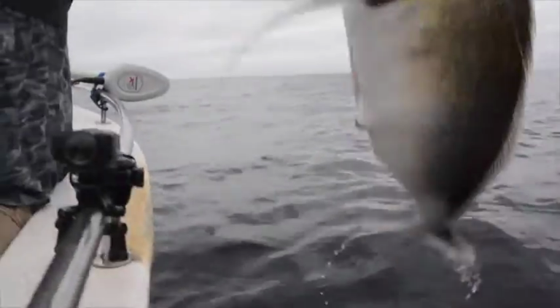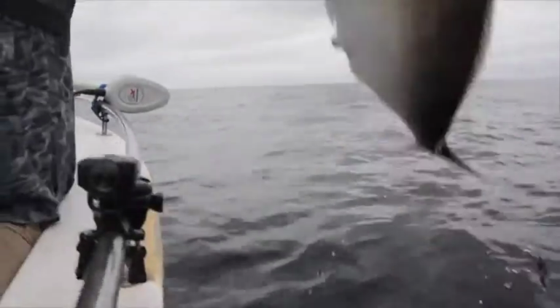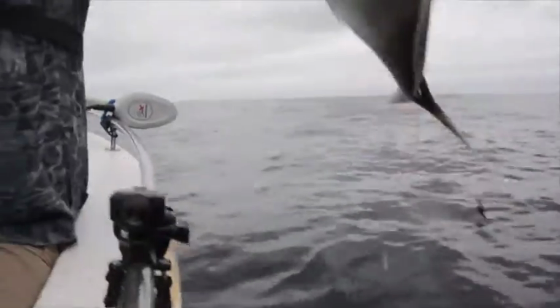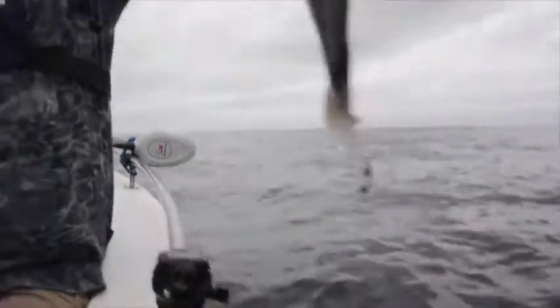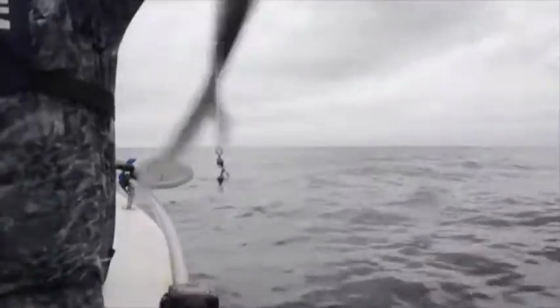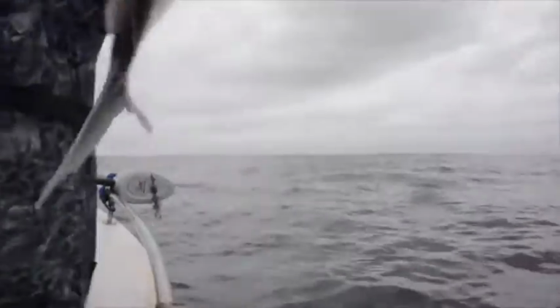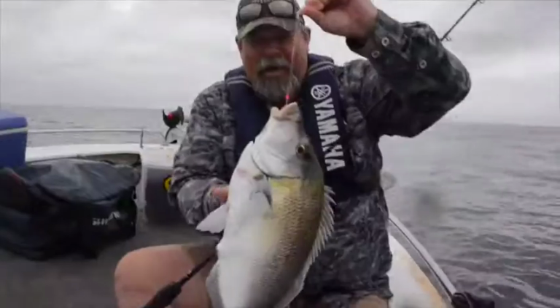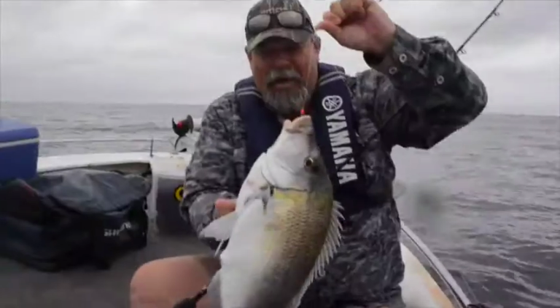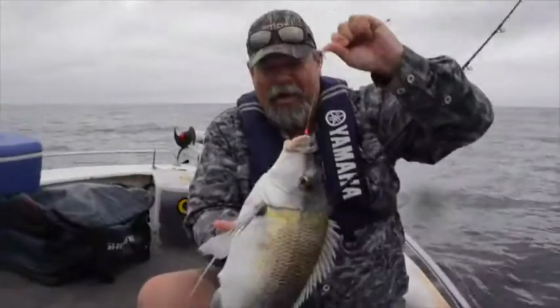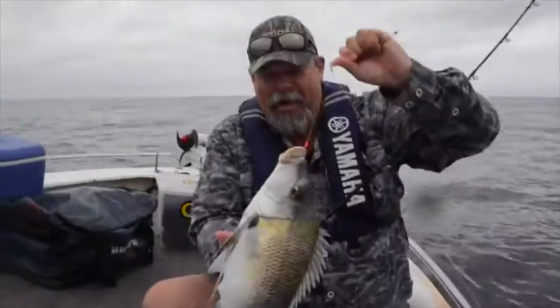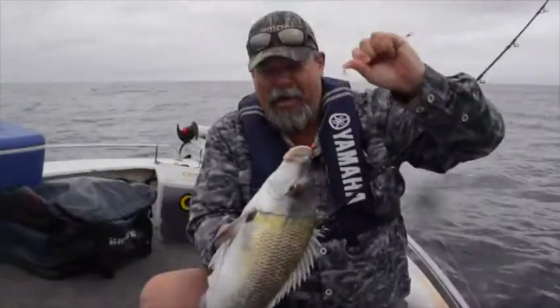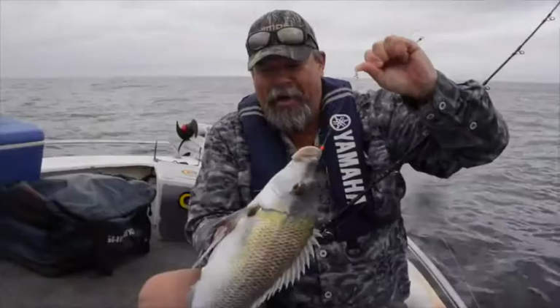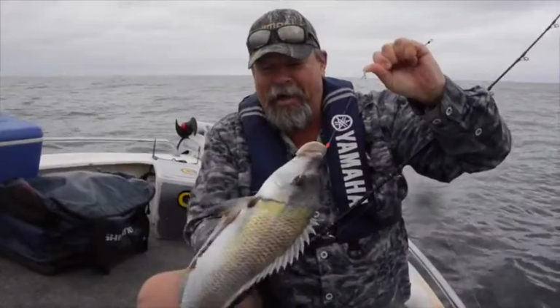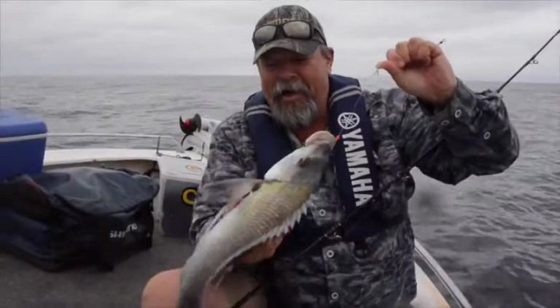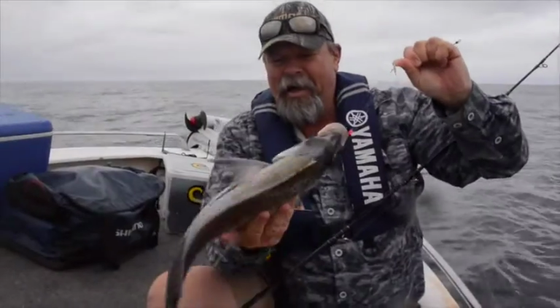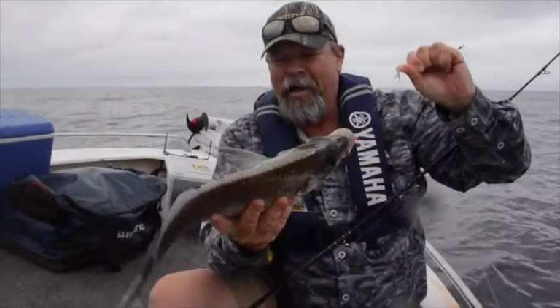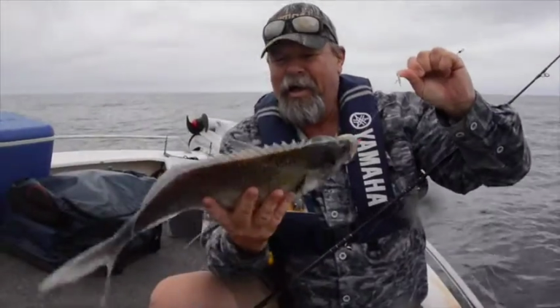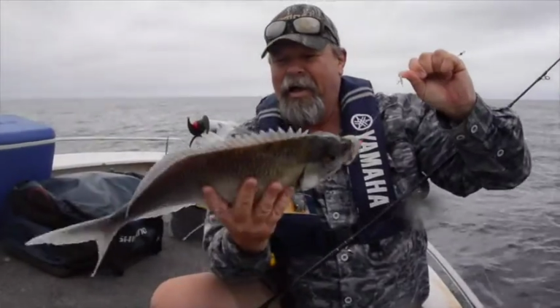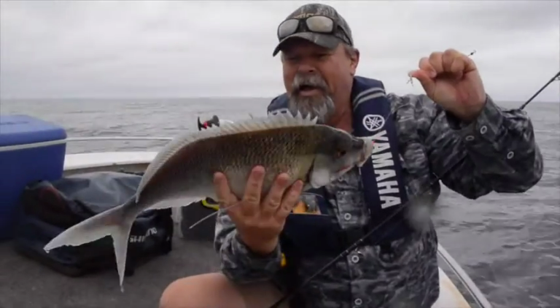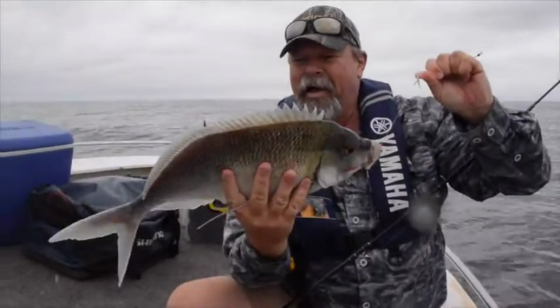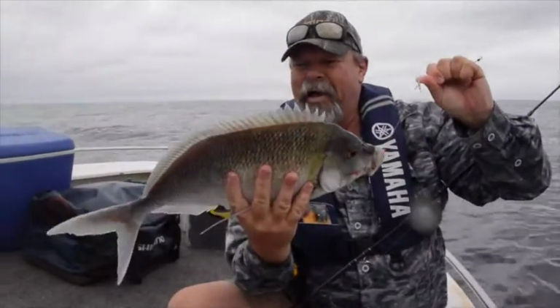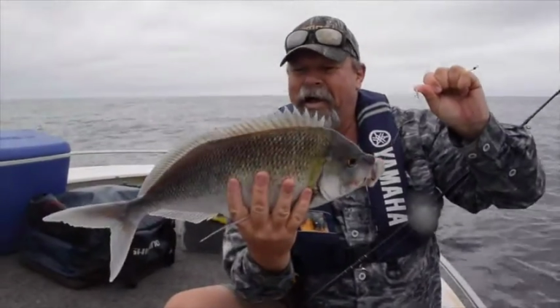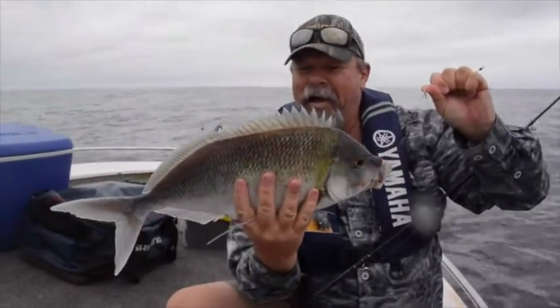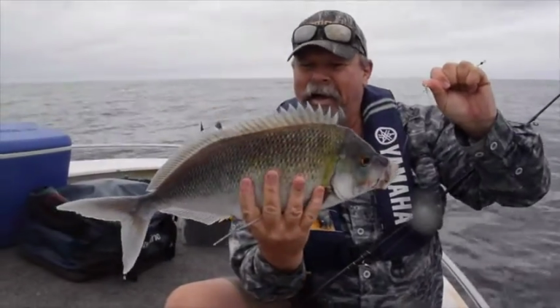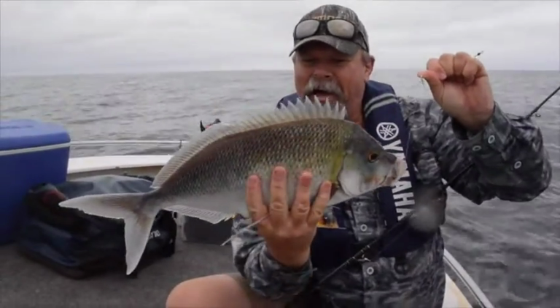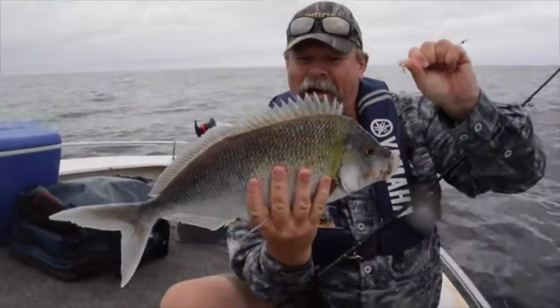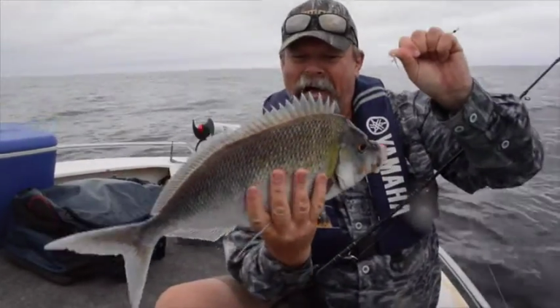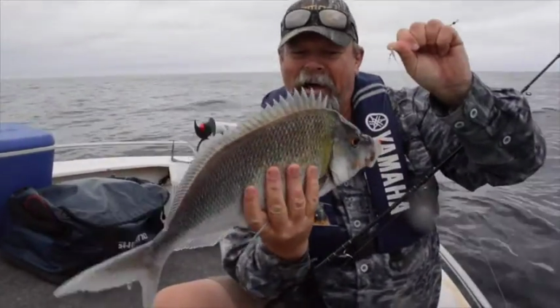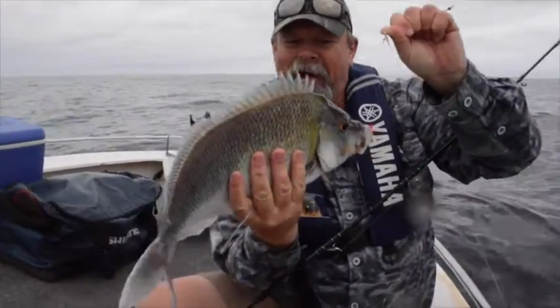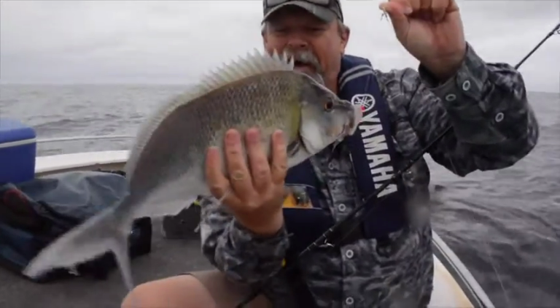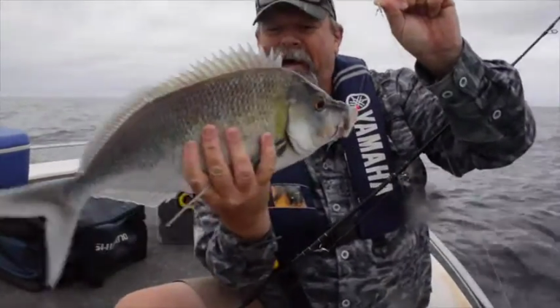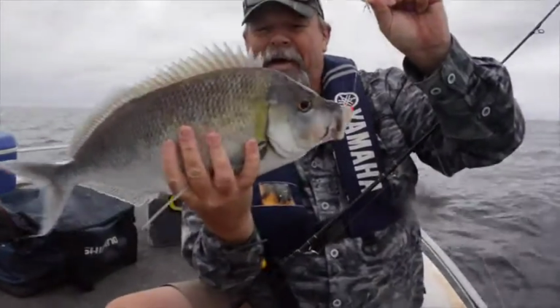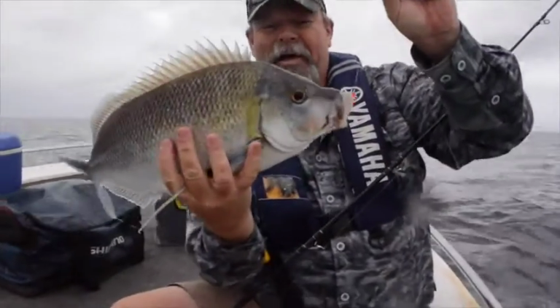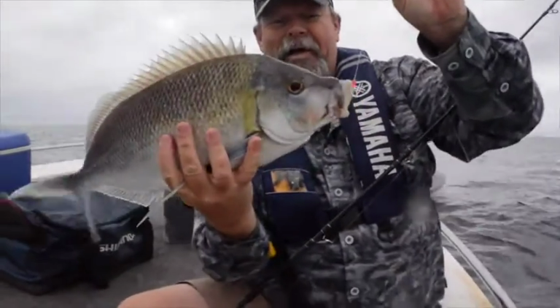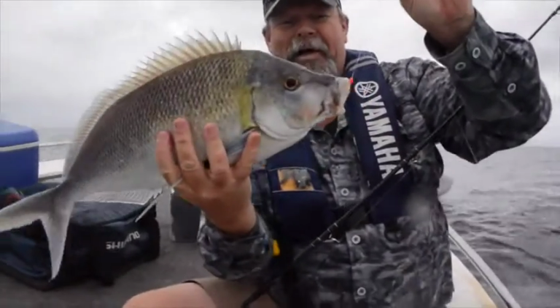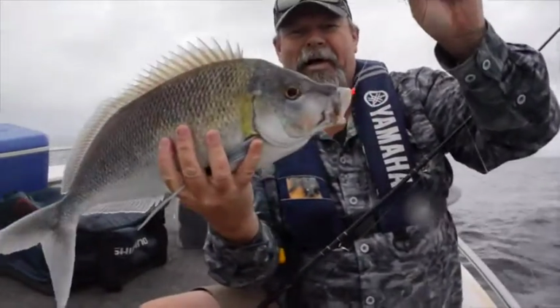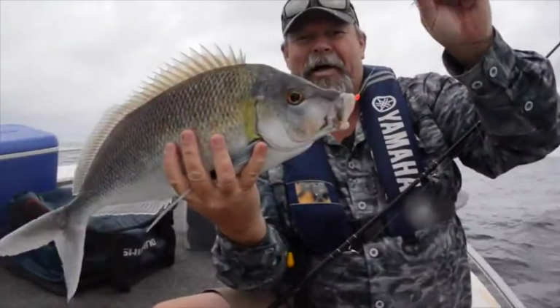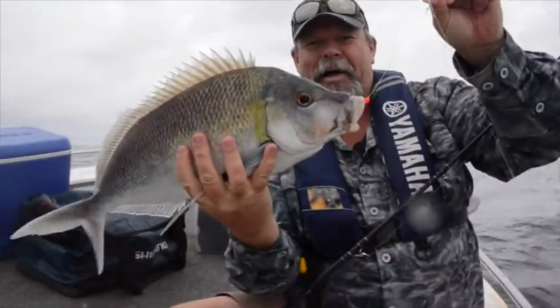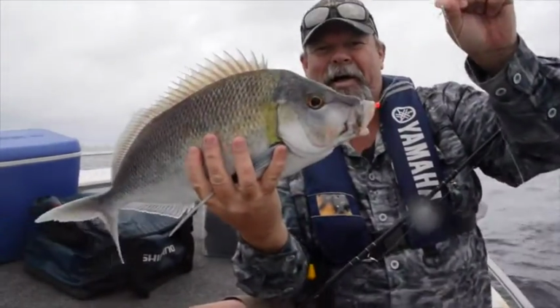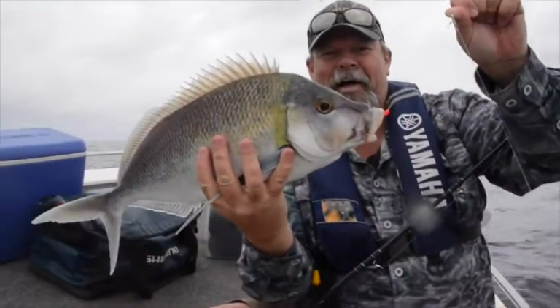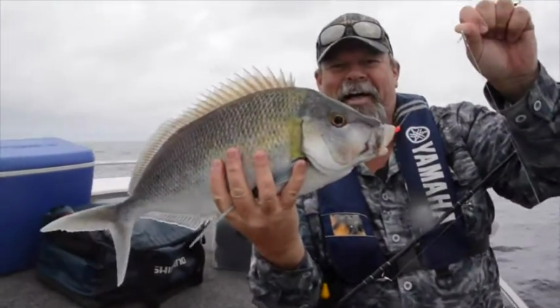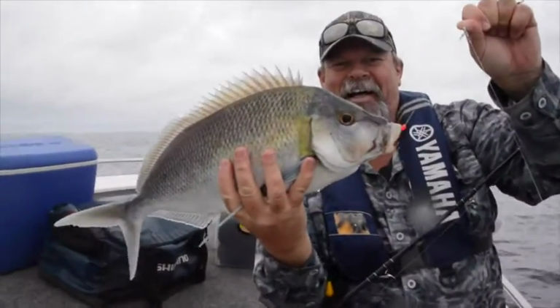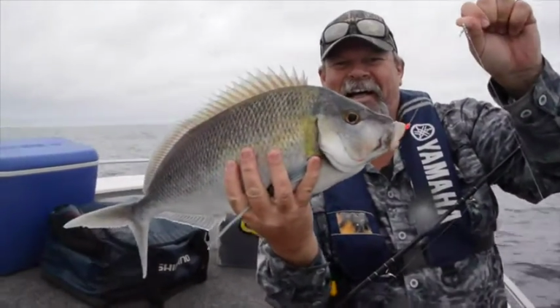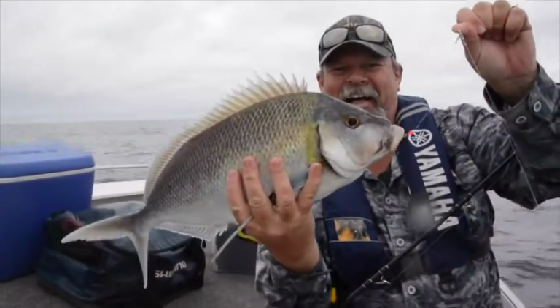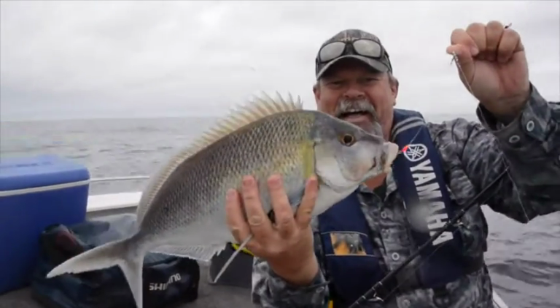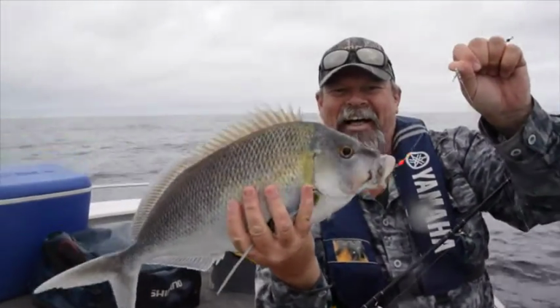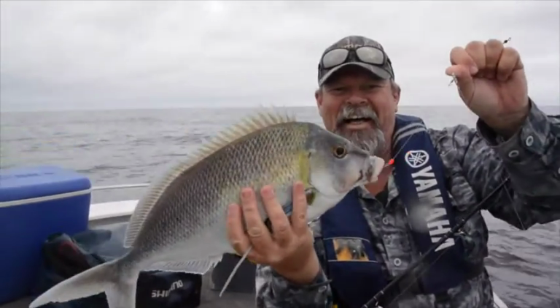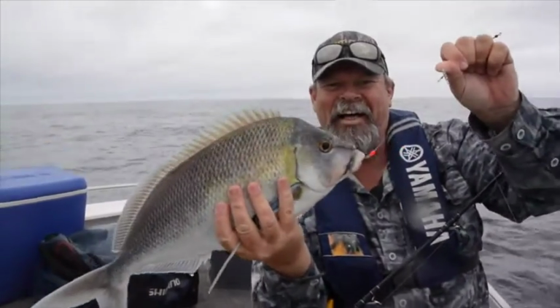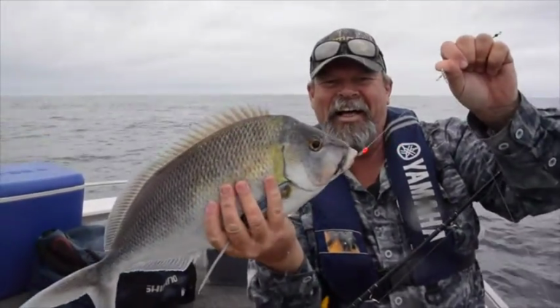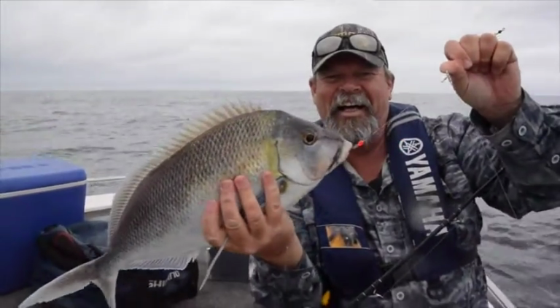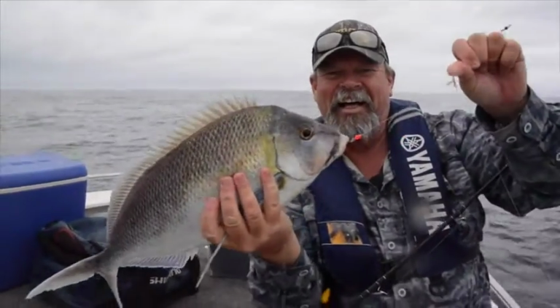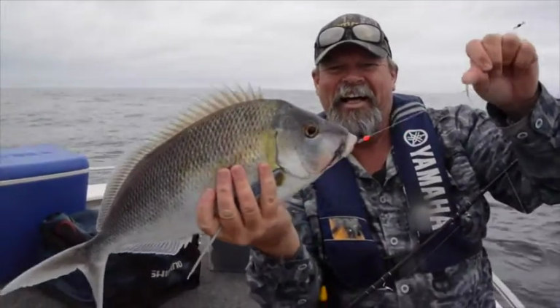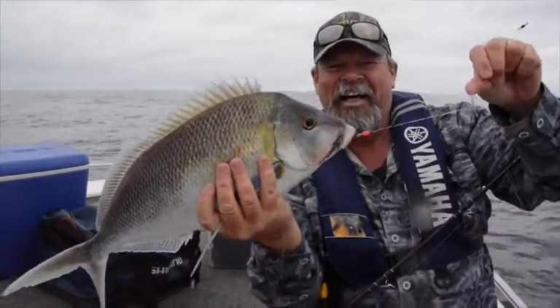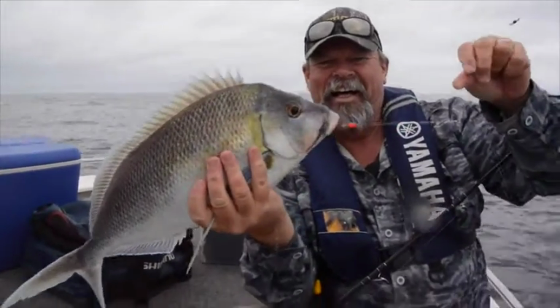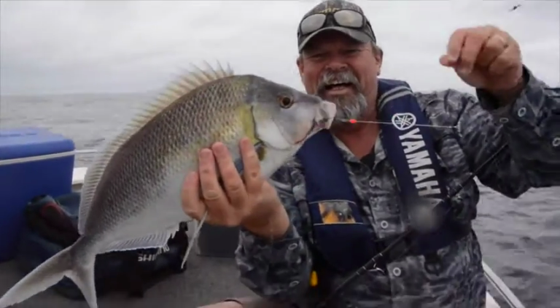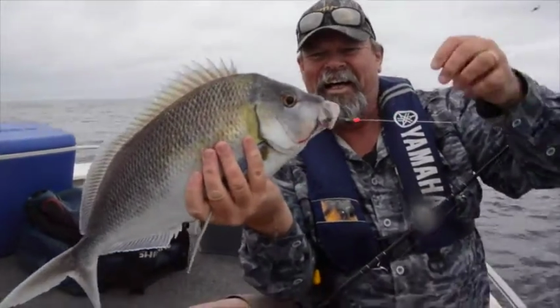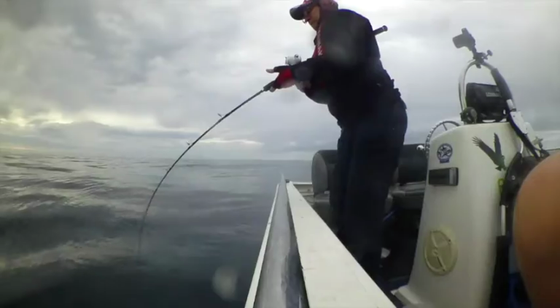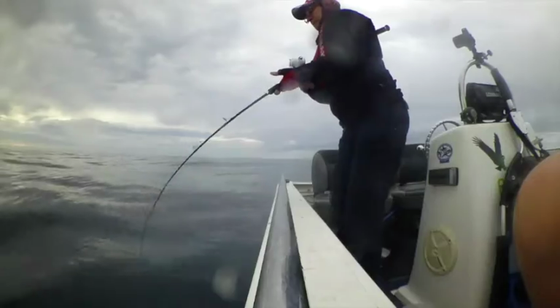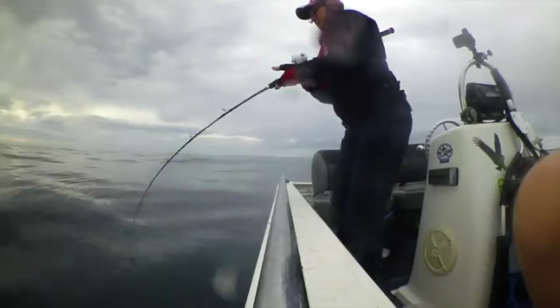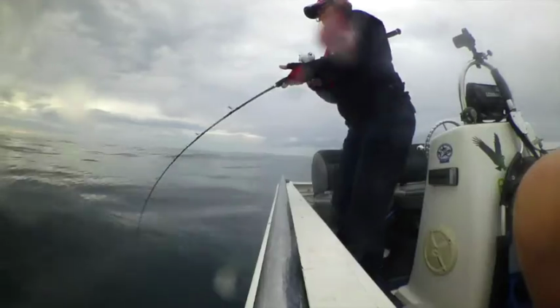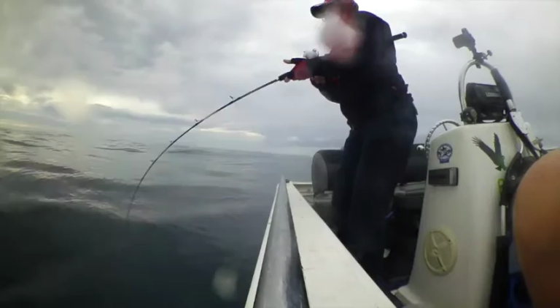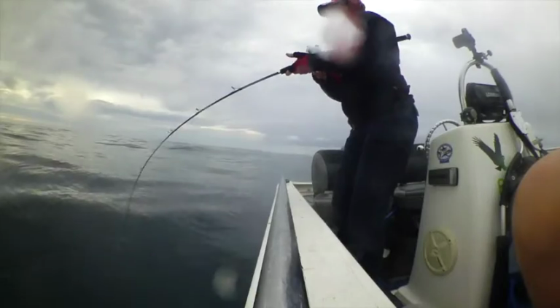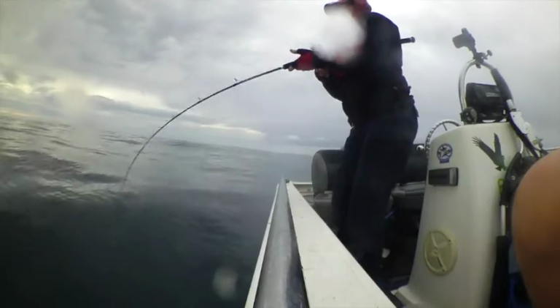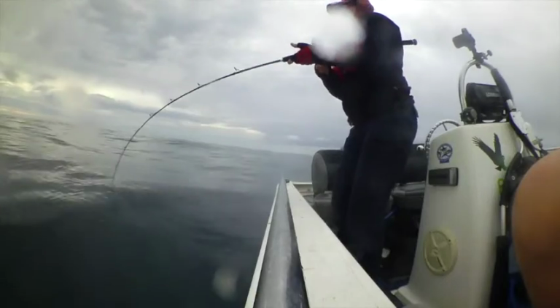Believe it or not, these are actually our targets today. We reckon they're highly underrated fish. Jo's on too and it's a beauty.